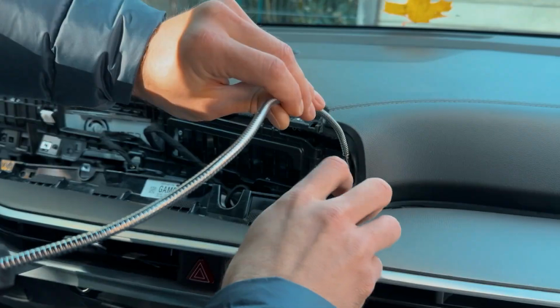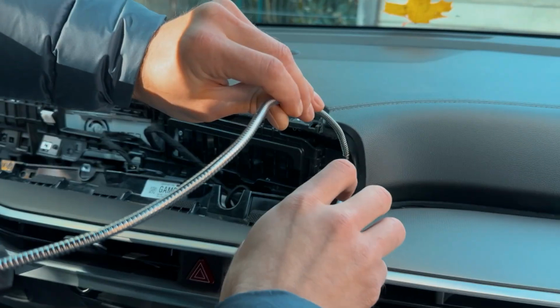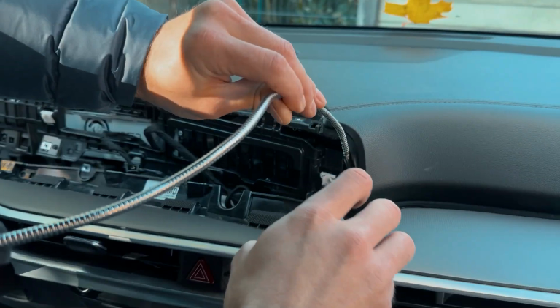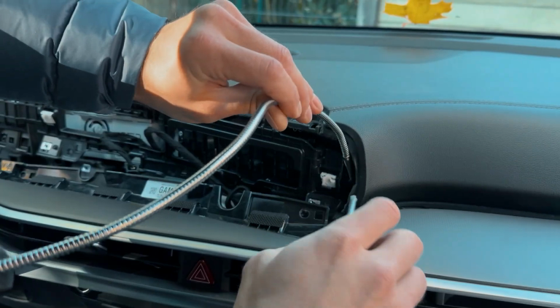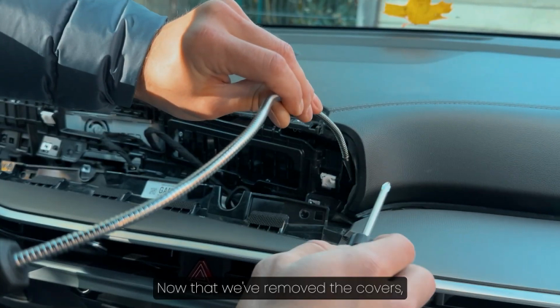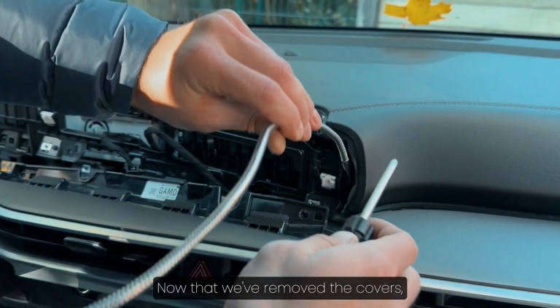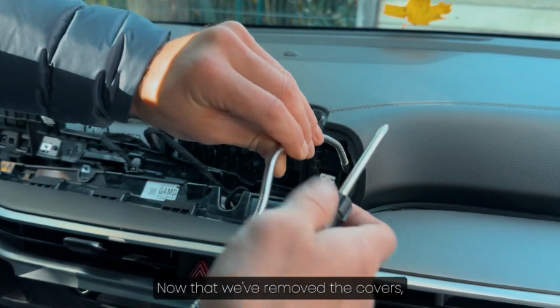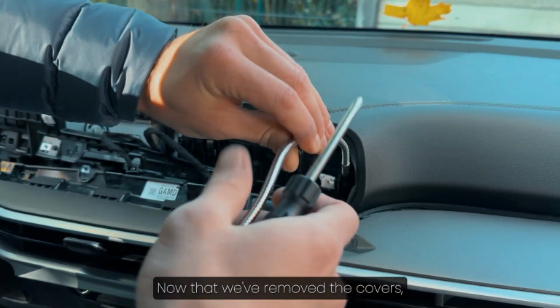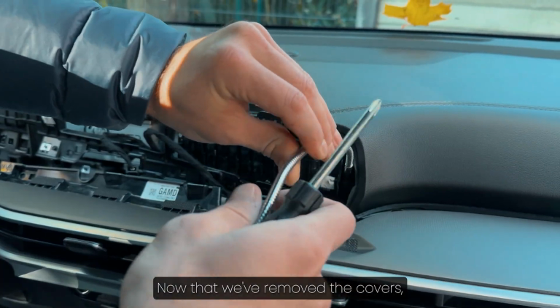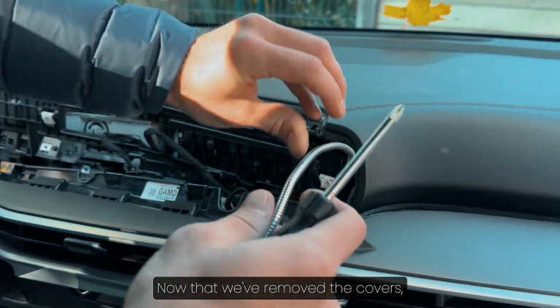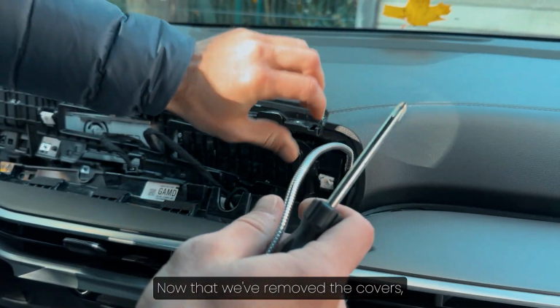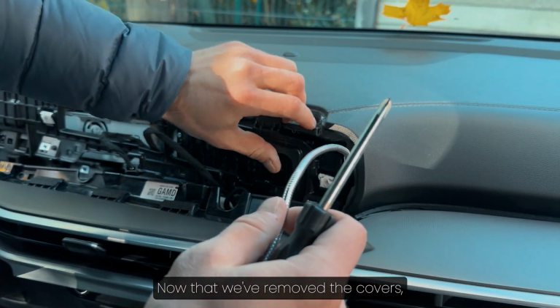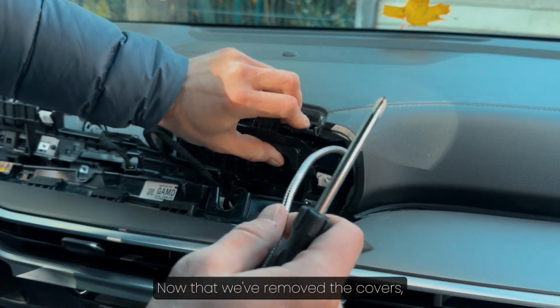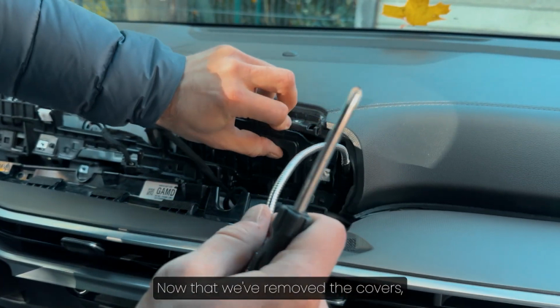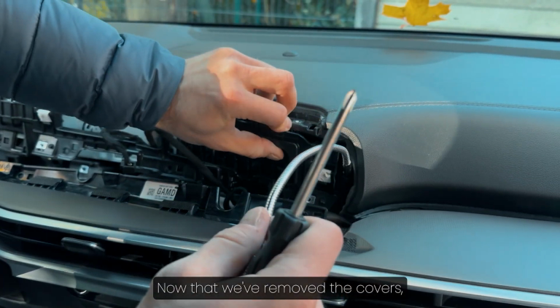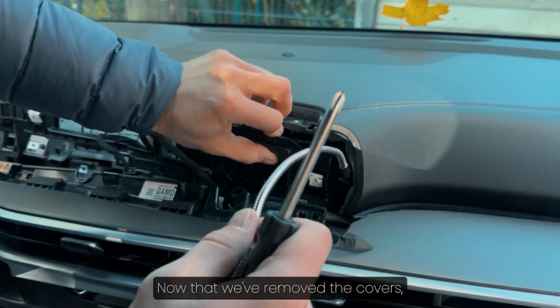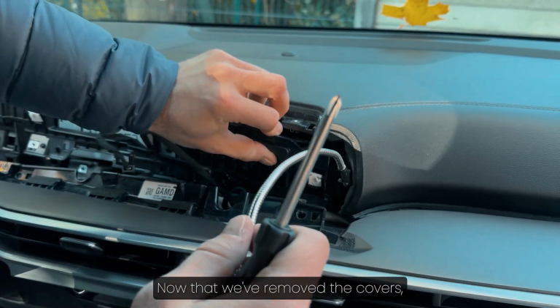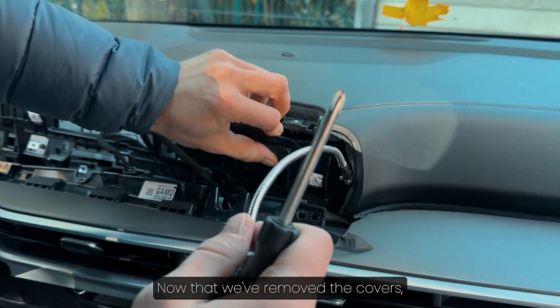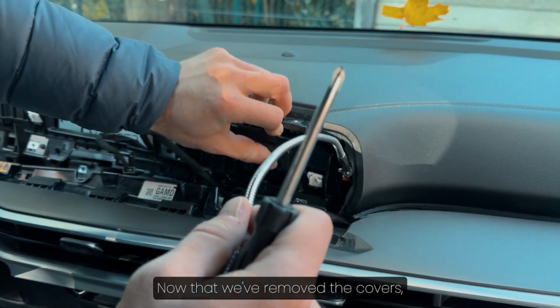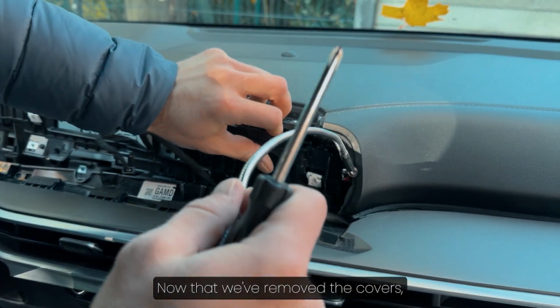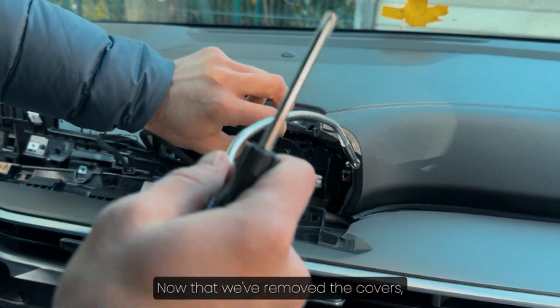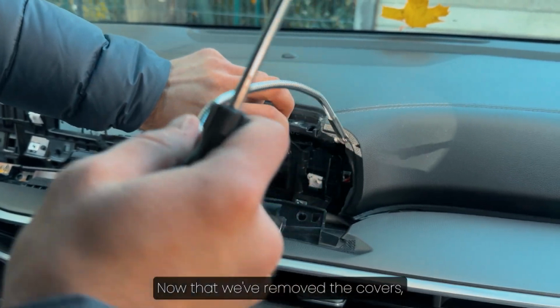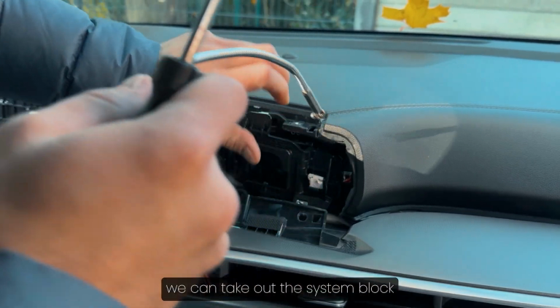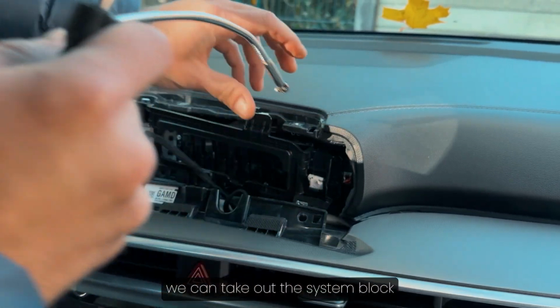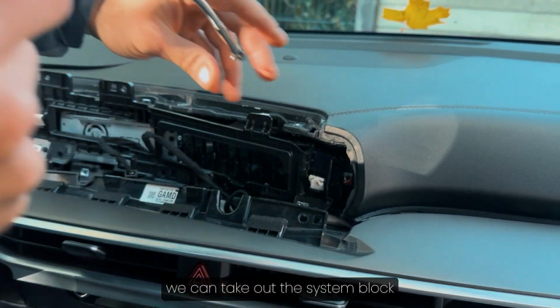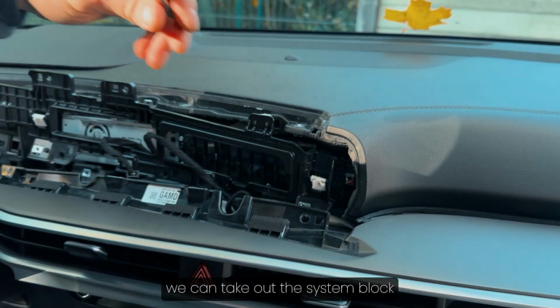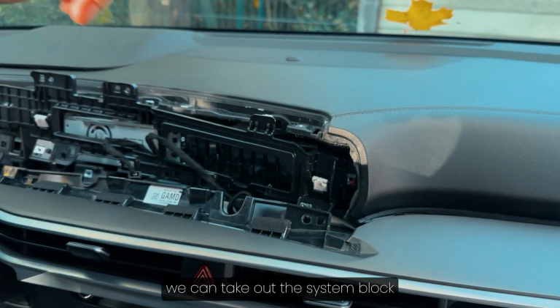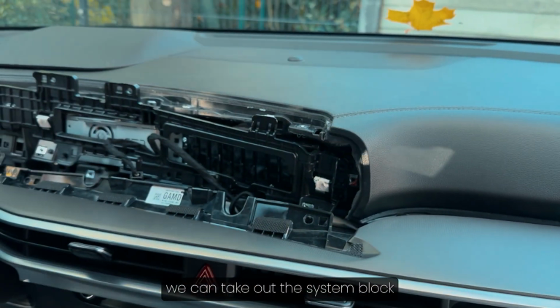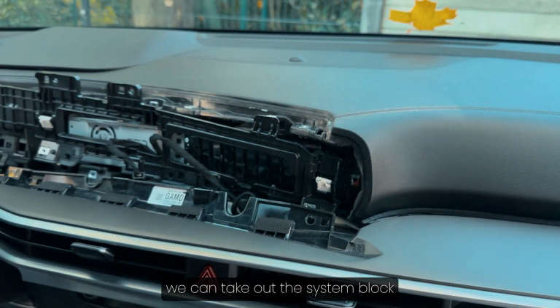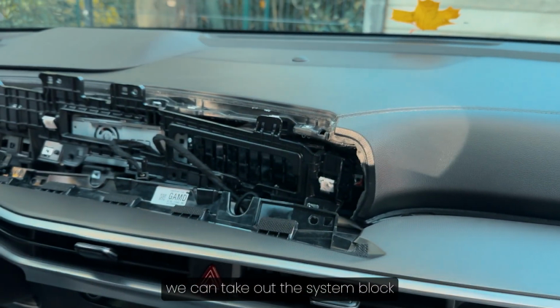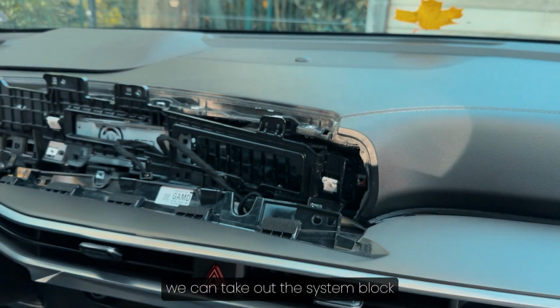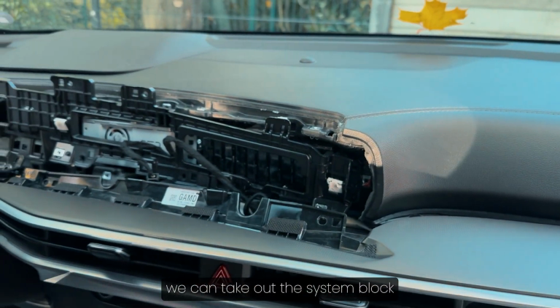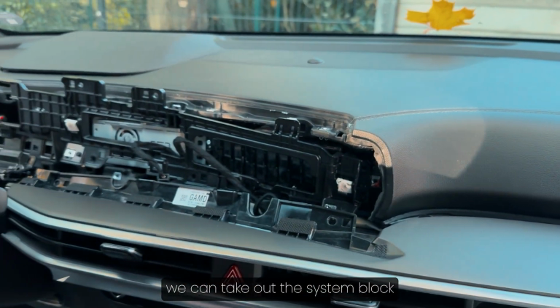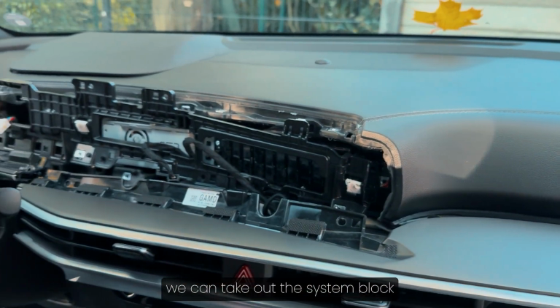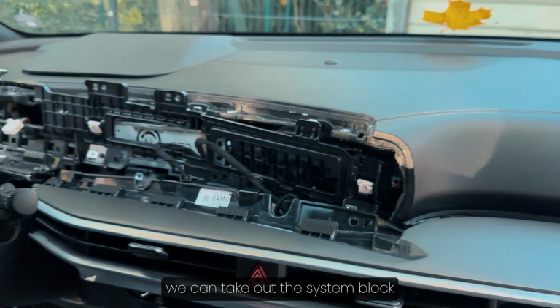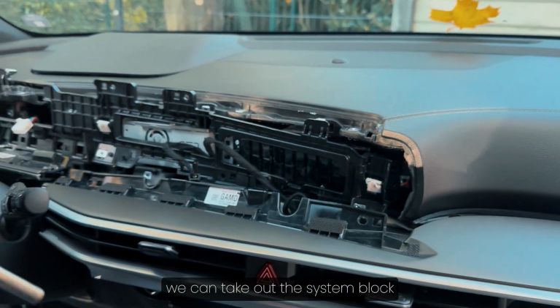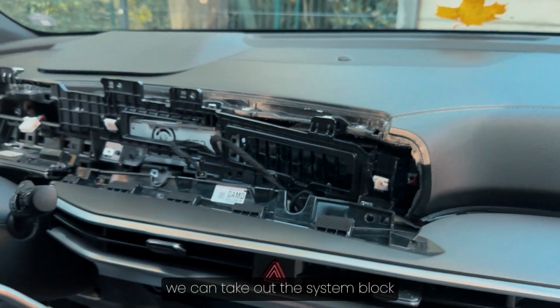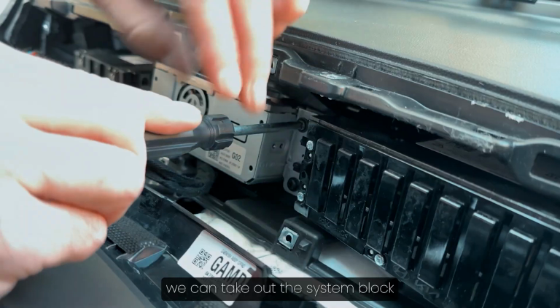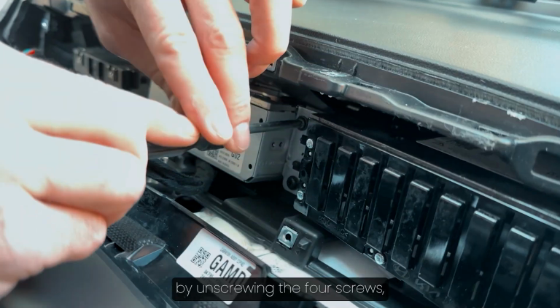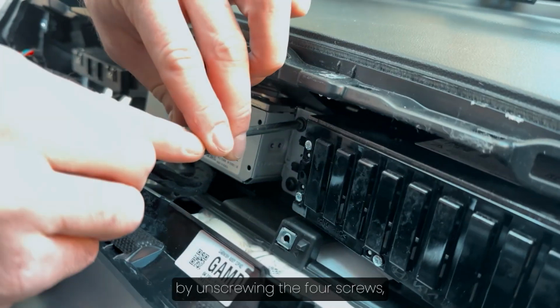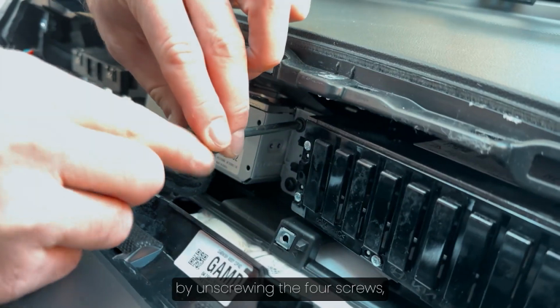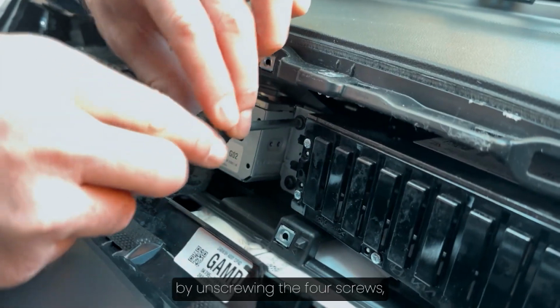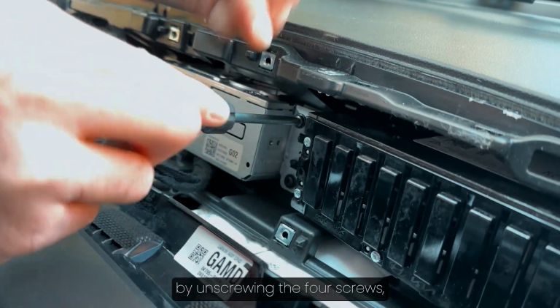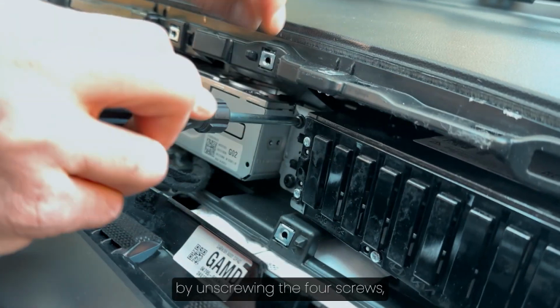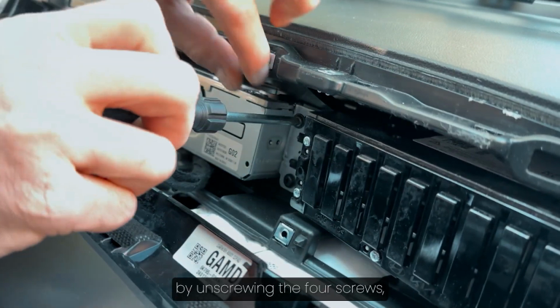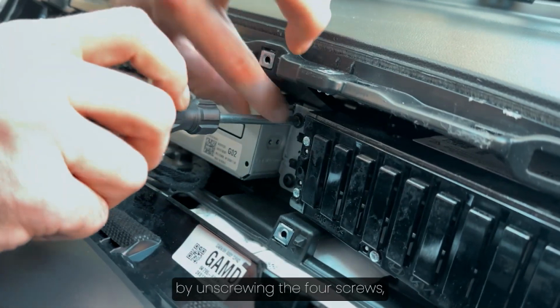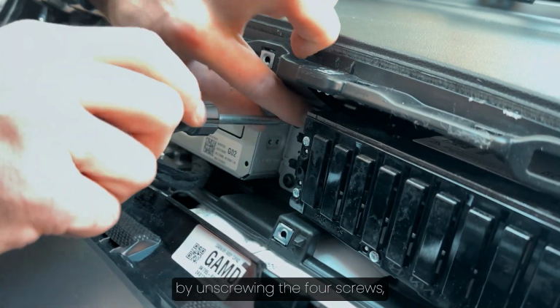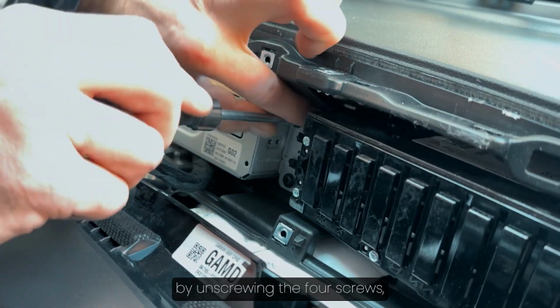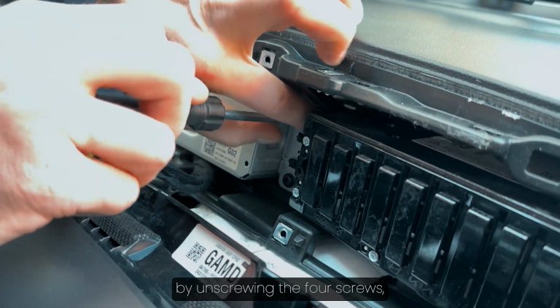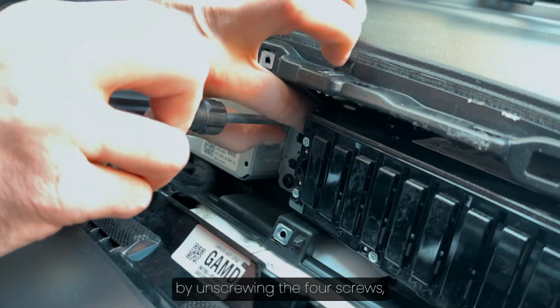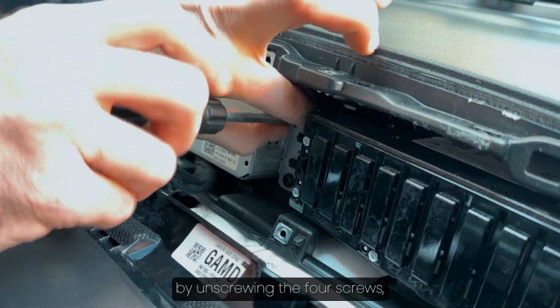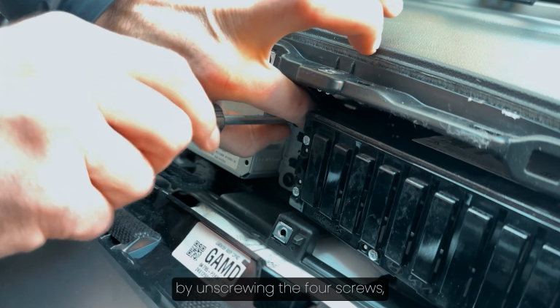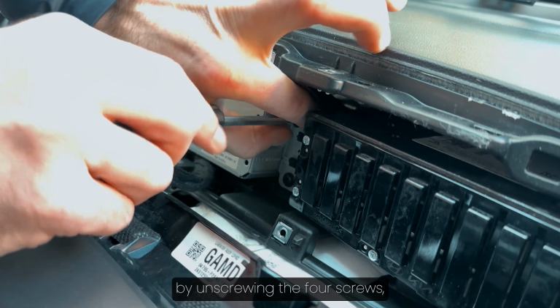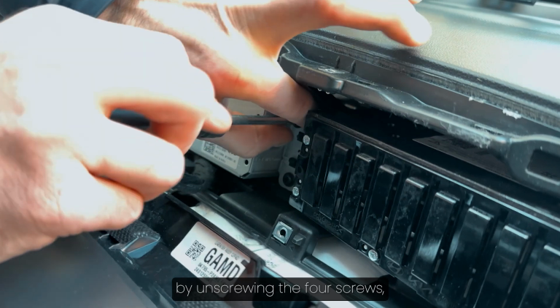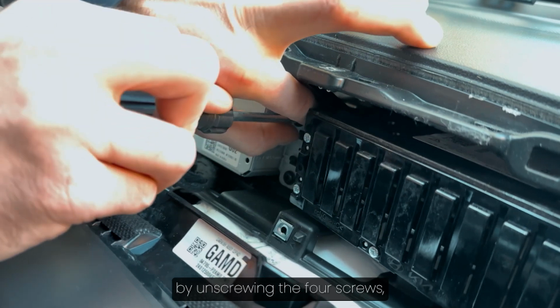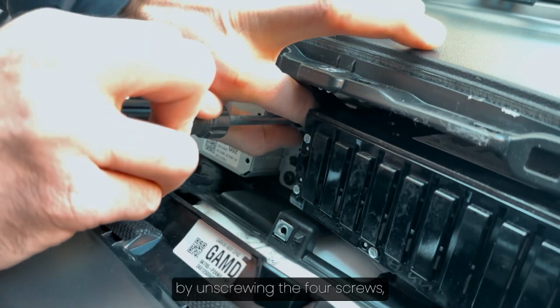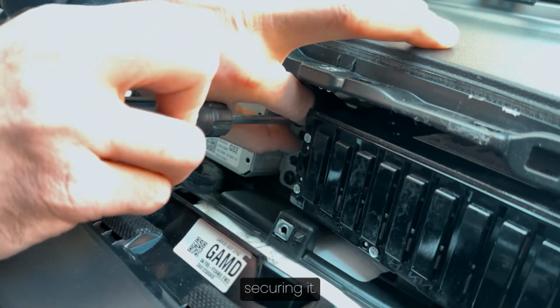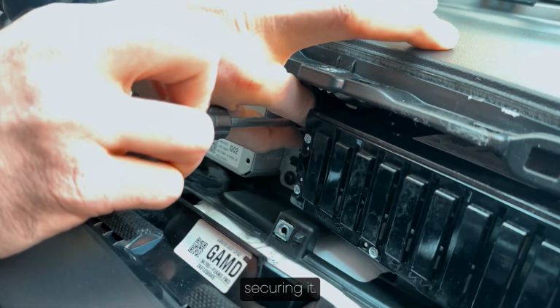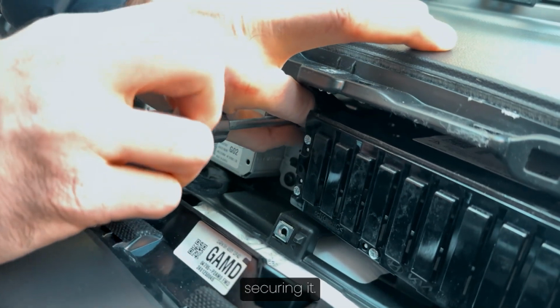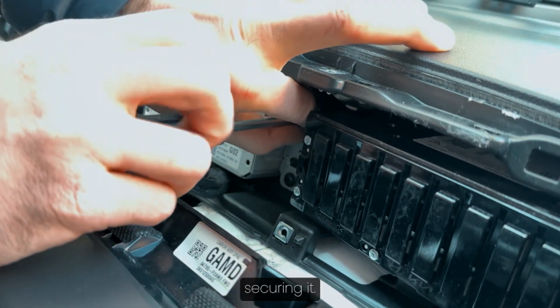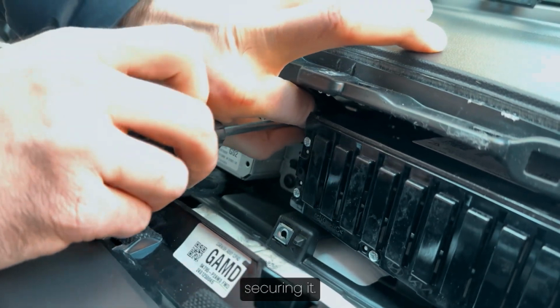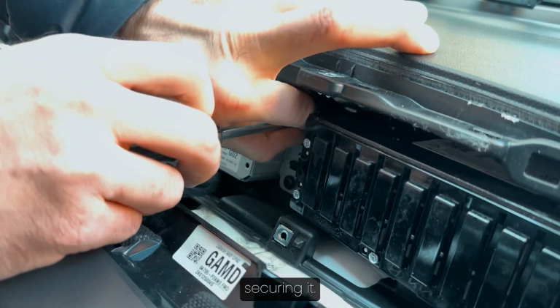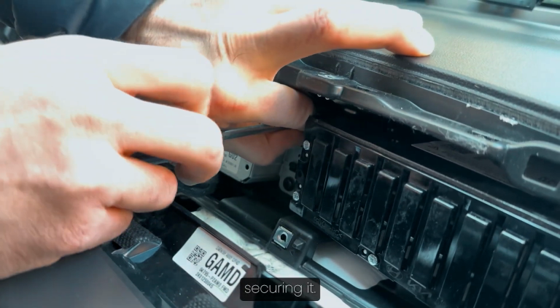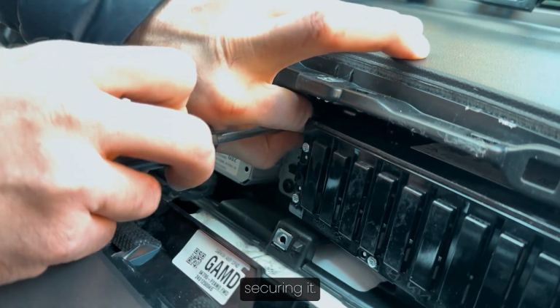Now that we've removed the covers, we can take out the system block by unscrewing the four screws securing it.